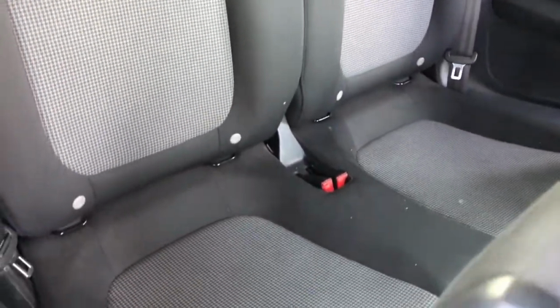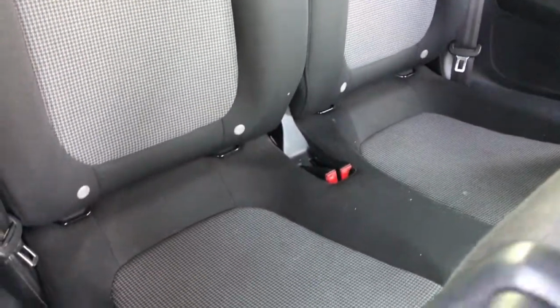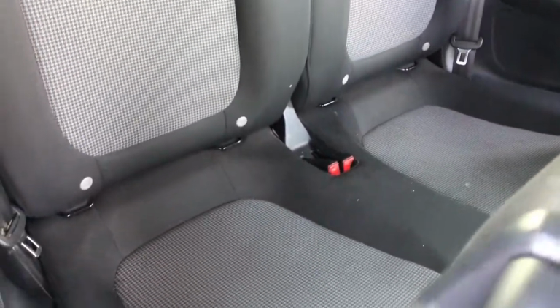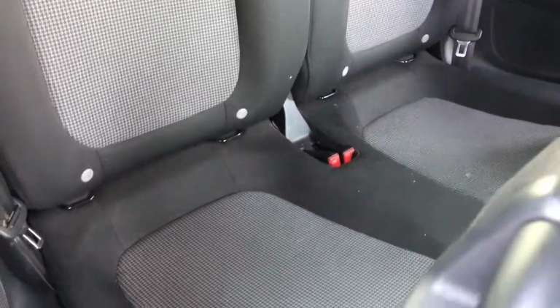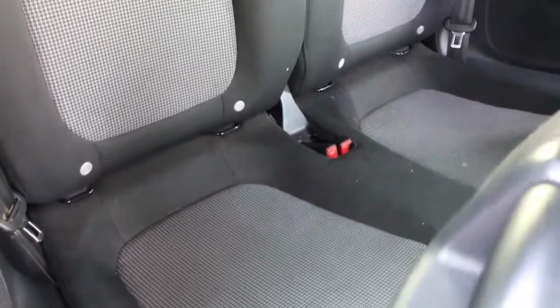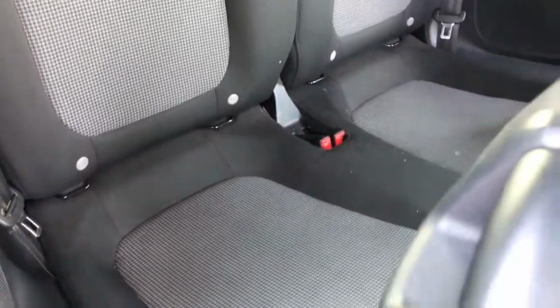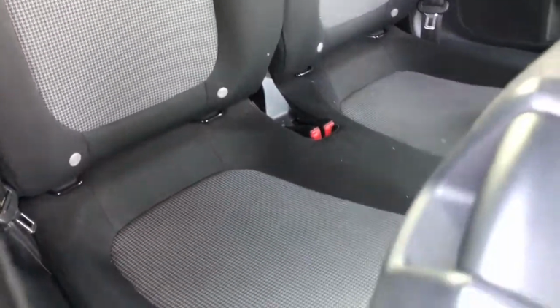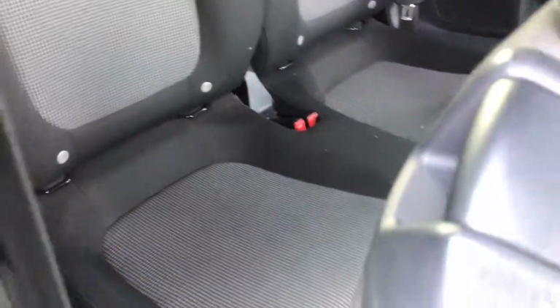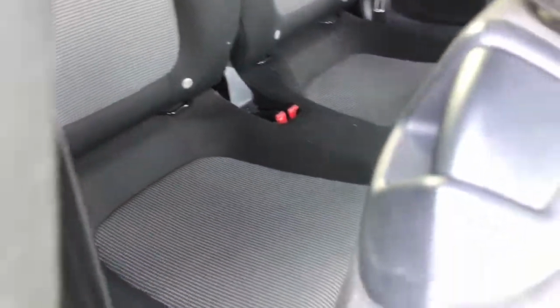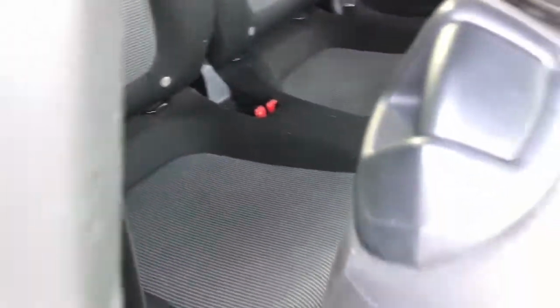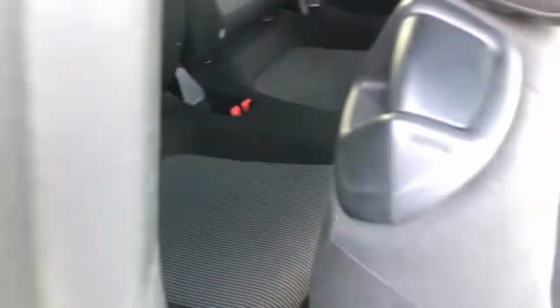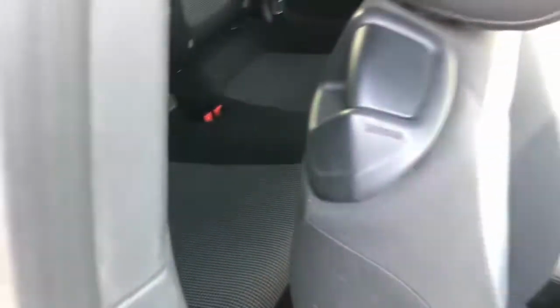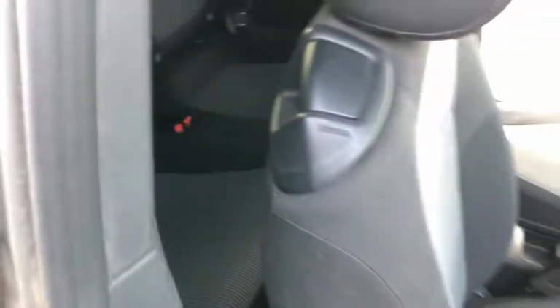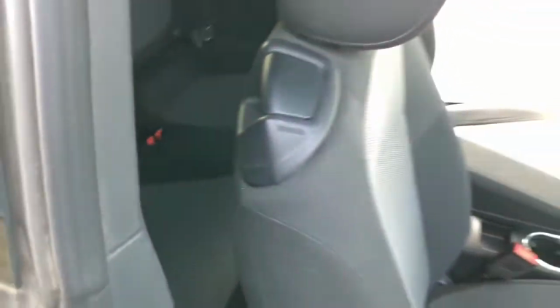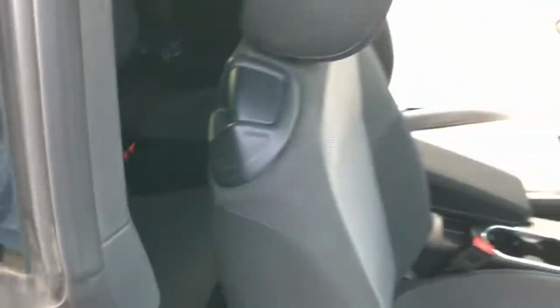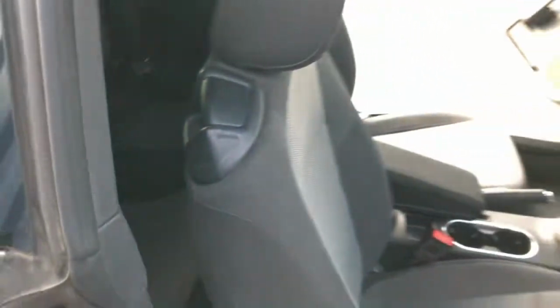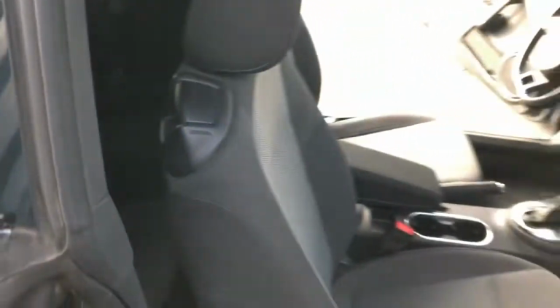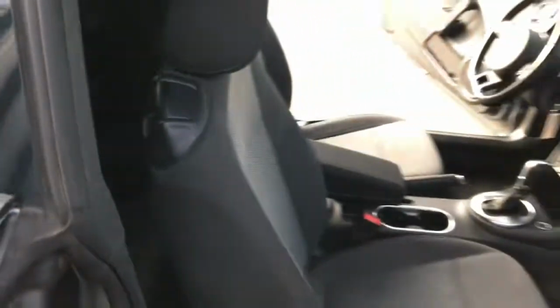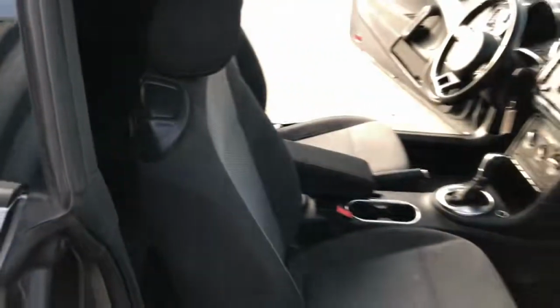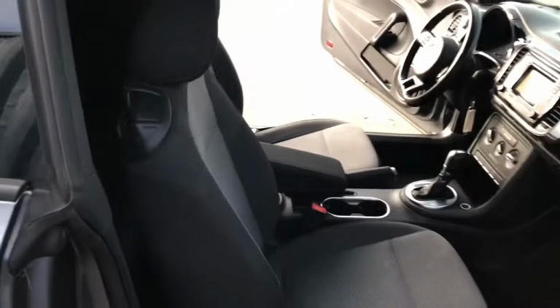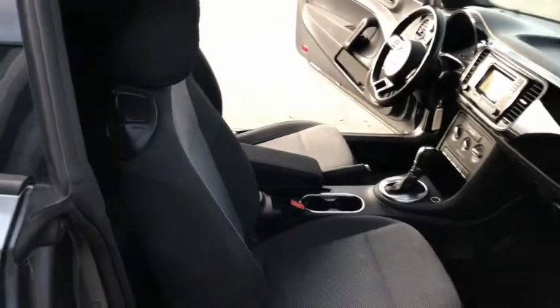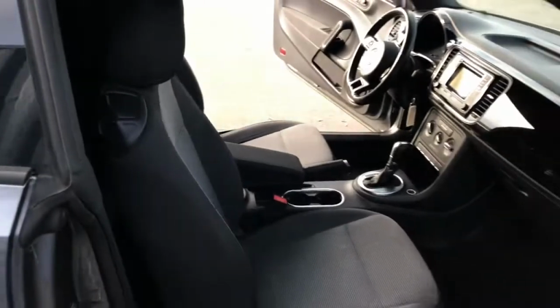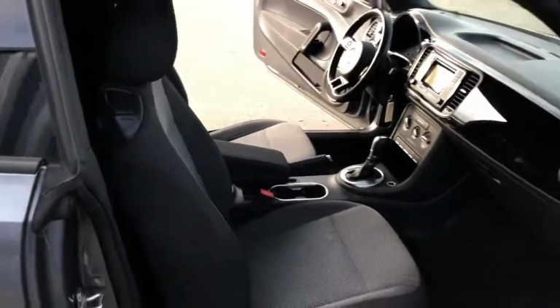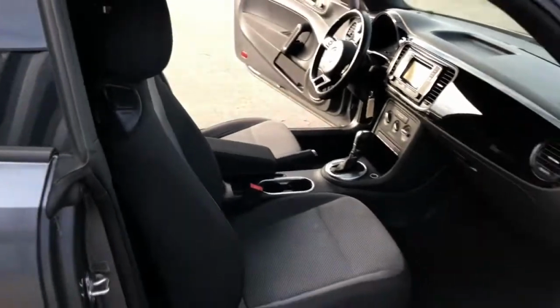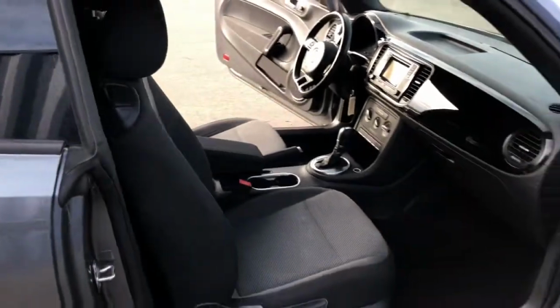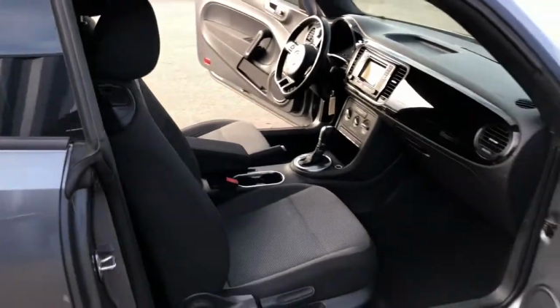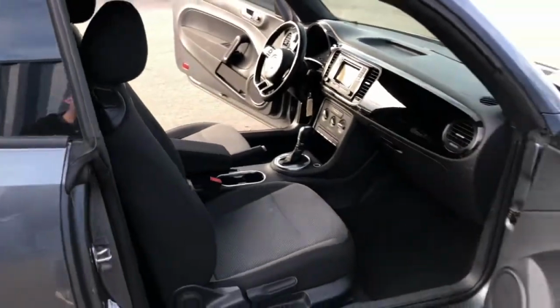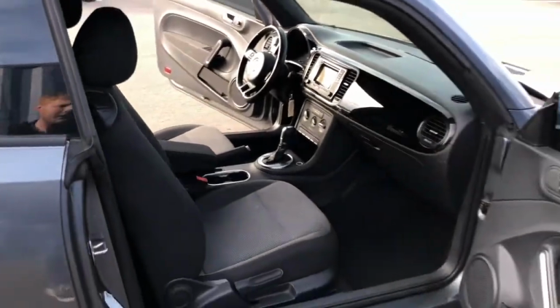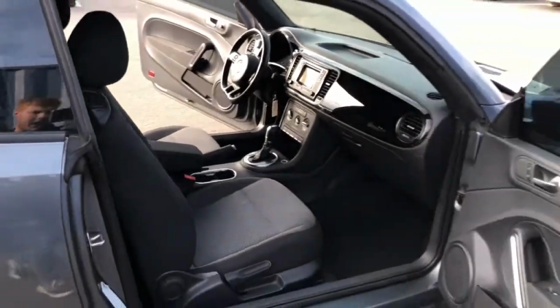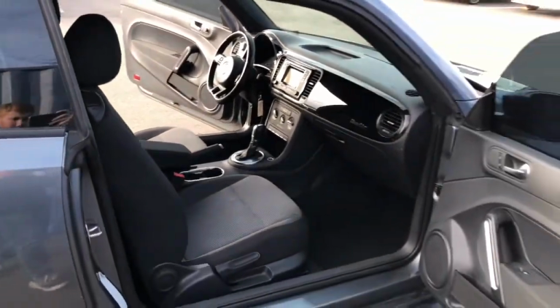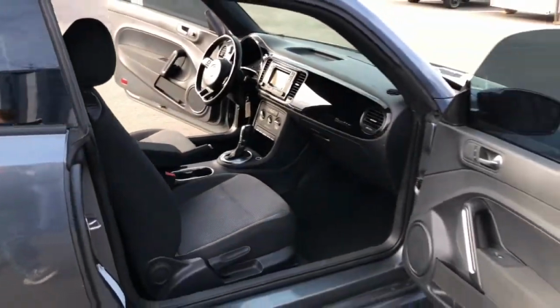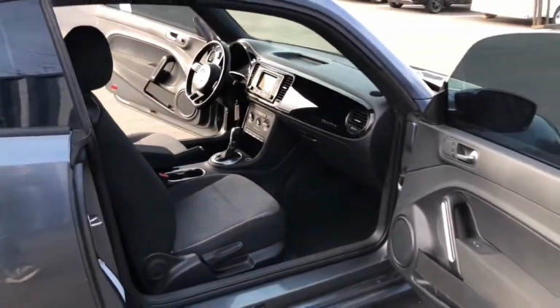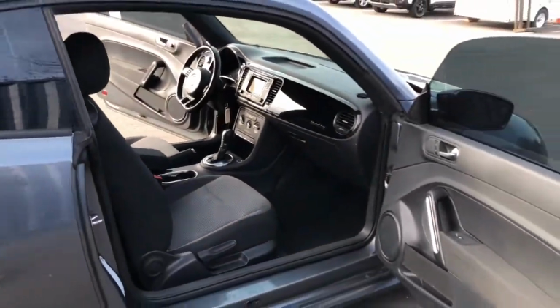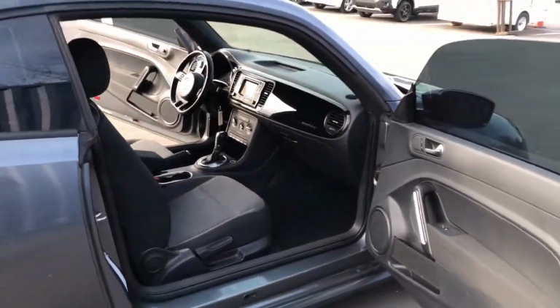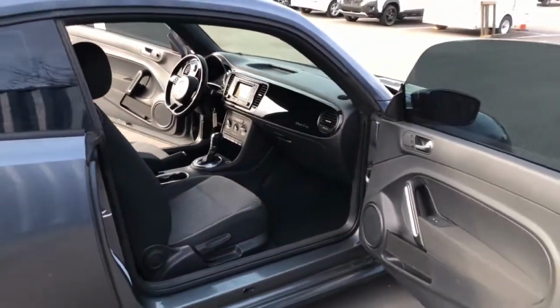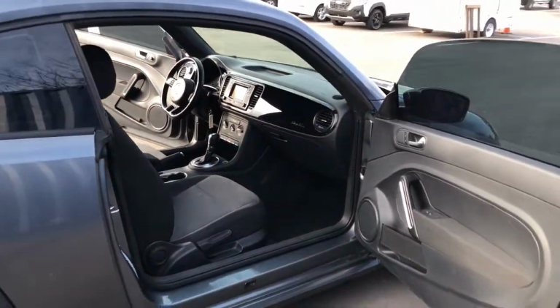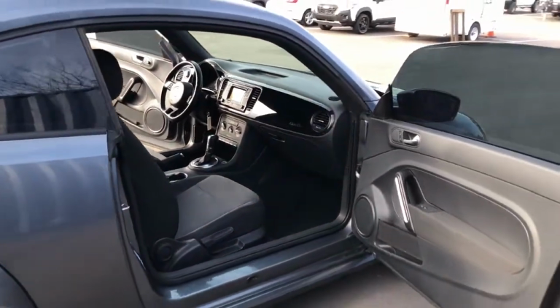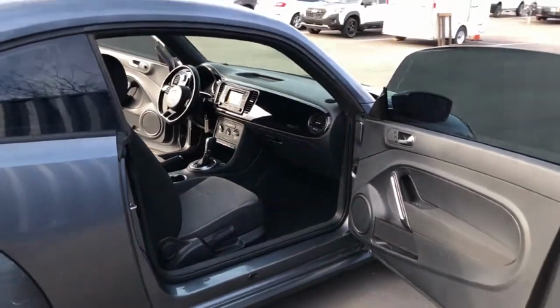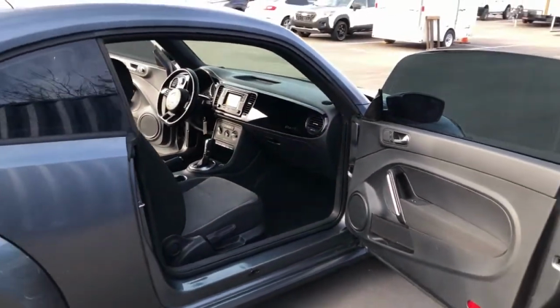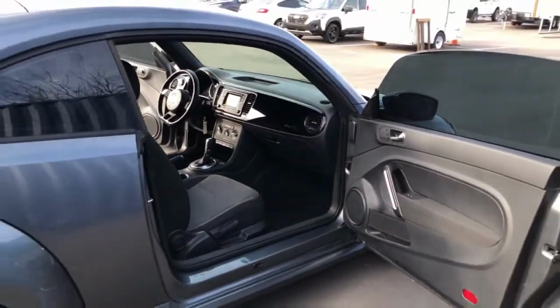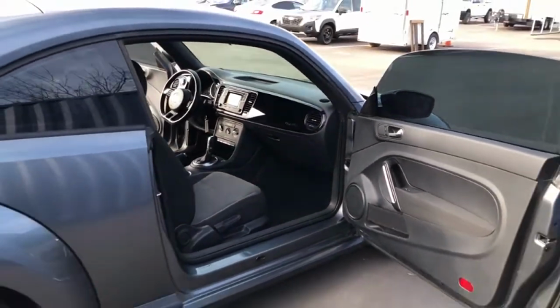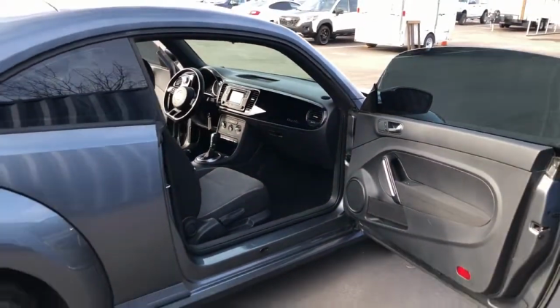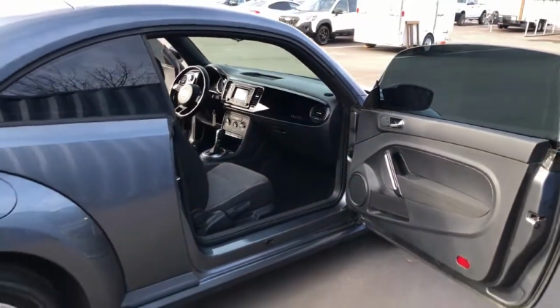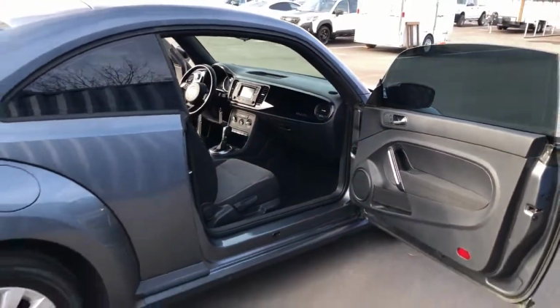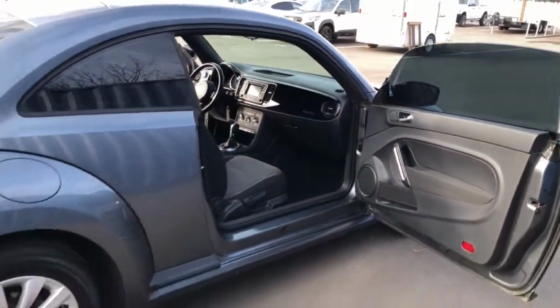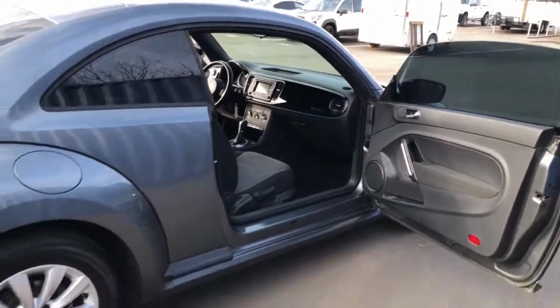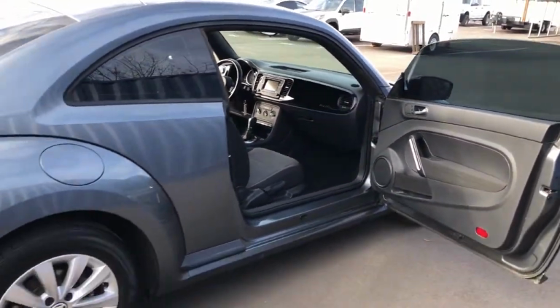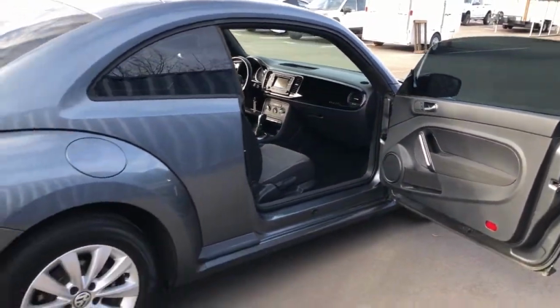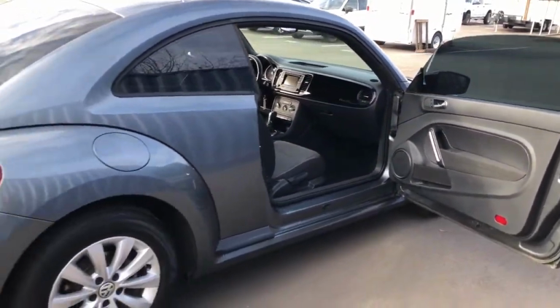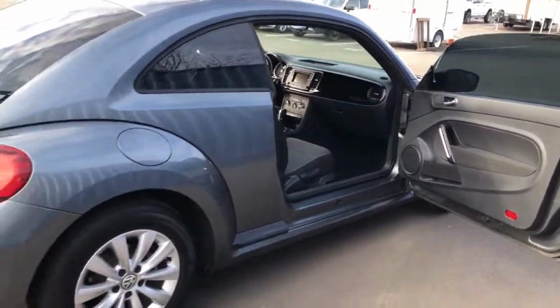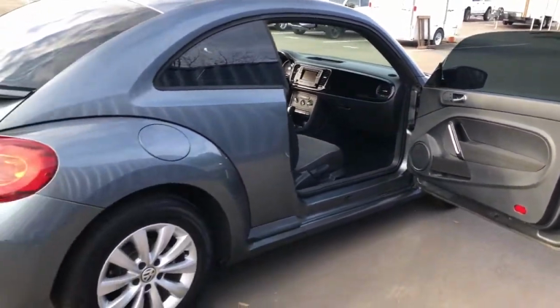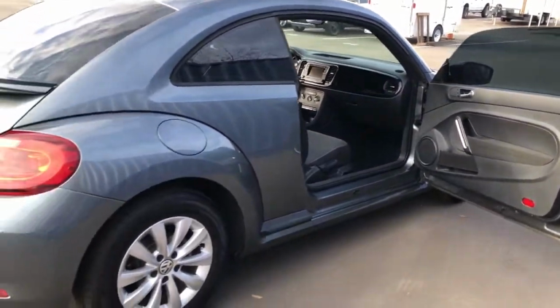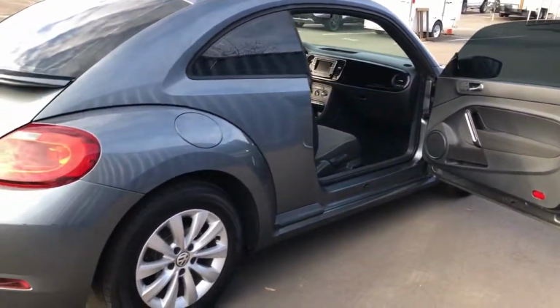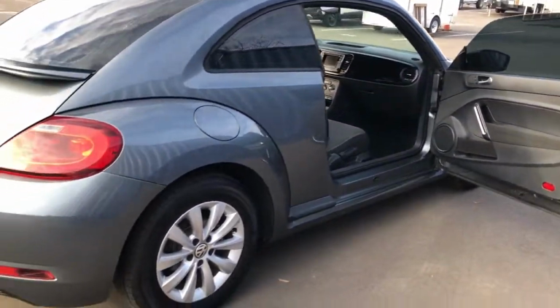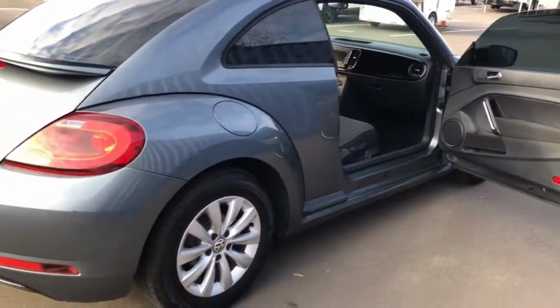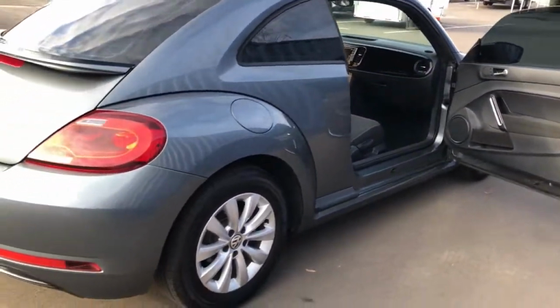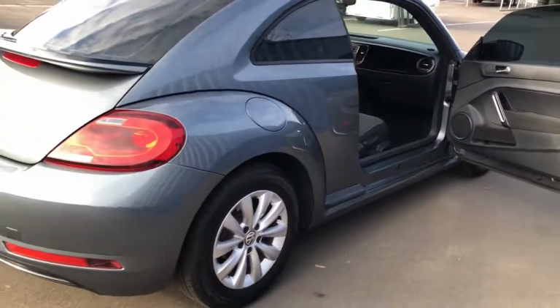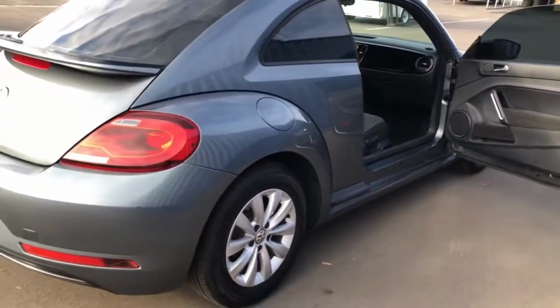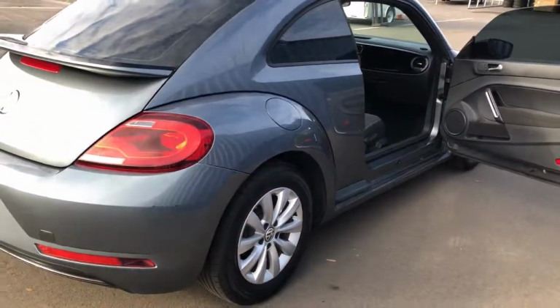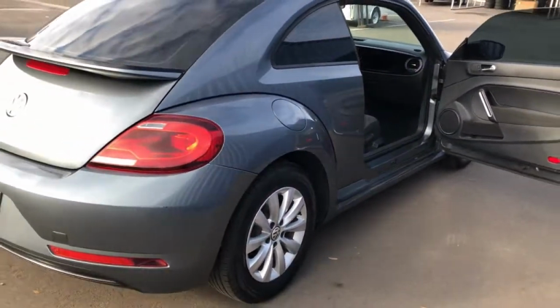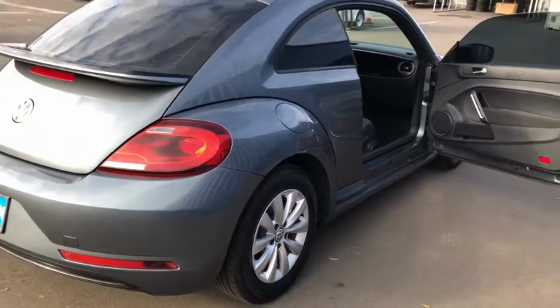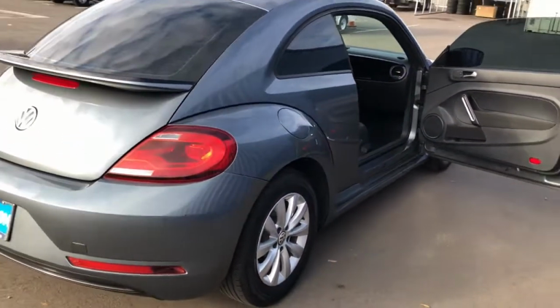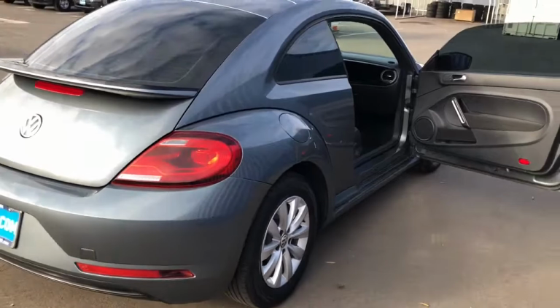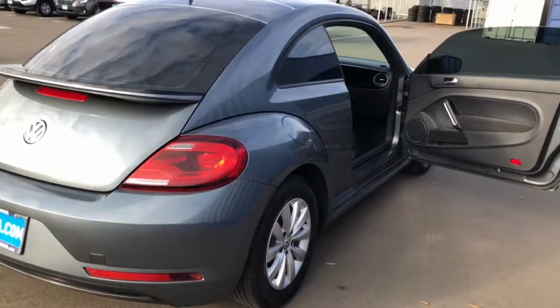Electronic stability control, Bluetooth, leather-wrapped steering wheel, aluminum wheels, and vehicle anti-theft system.